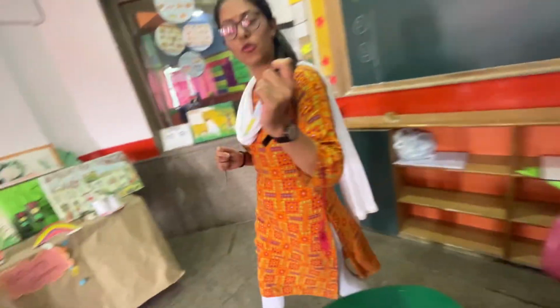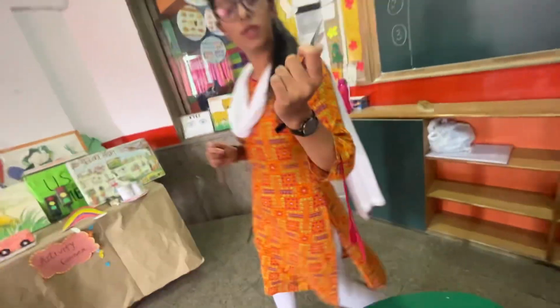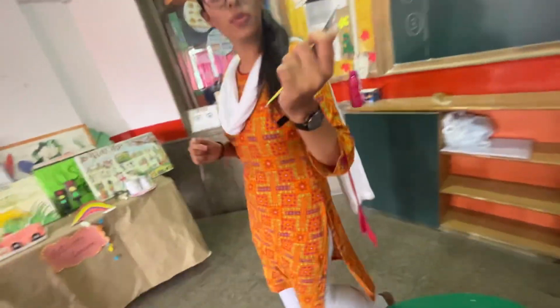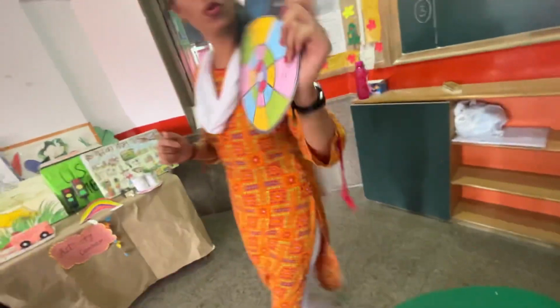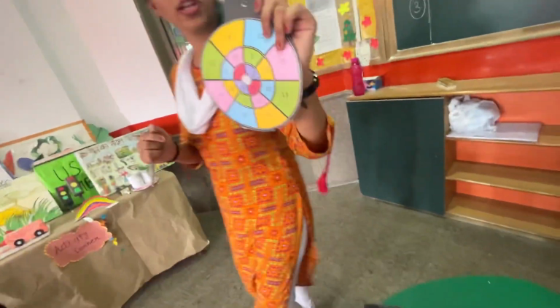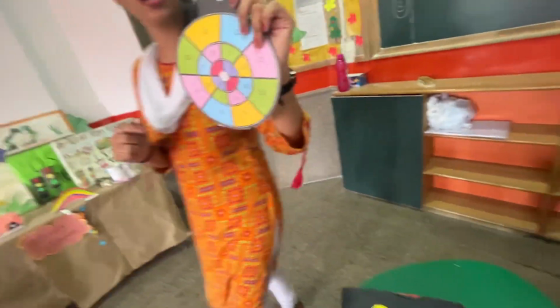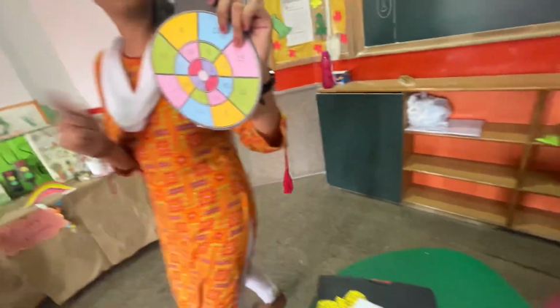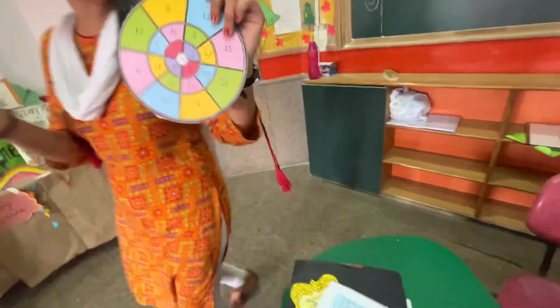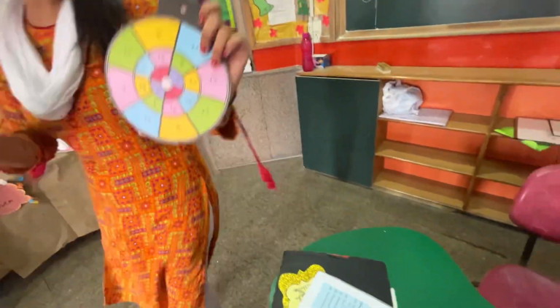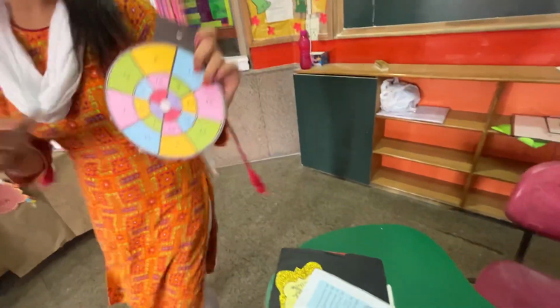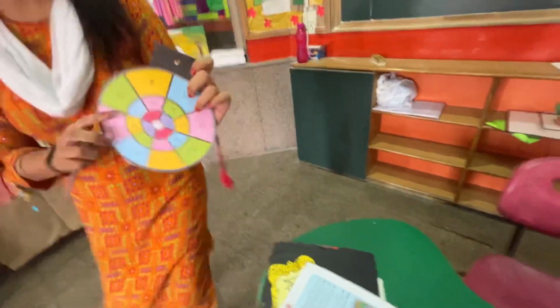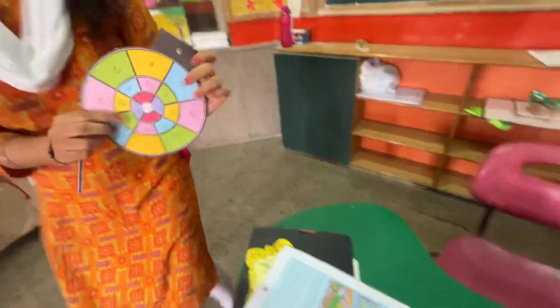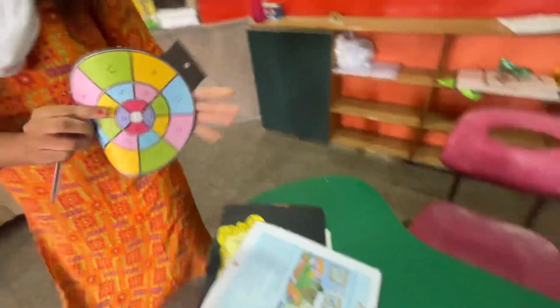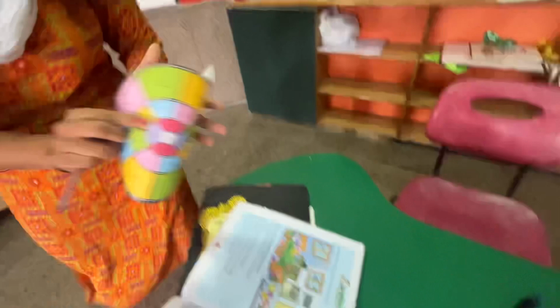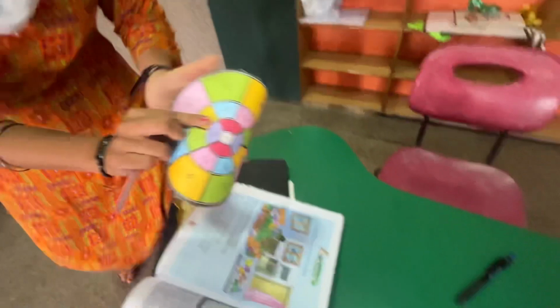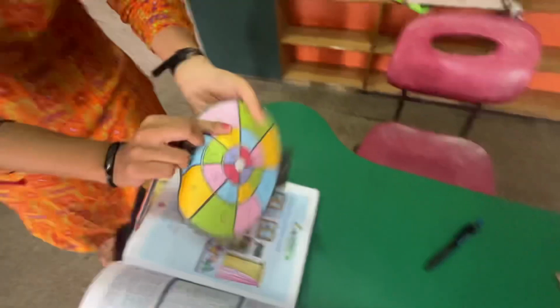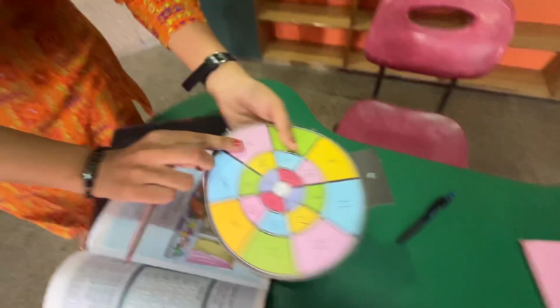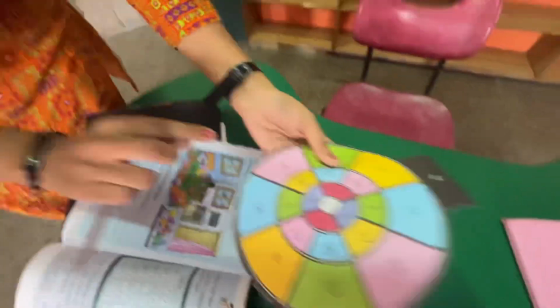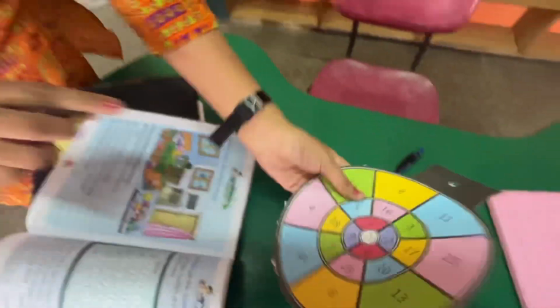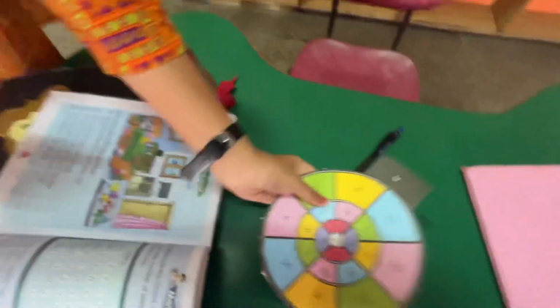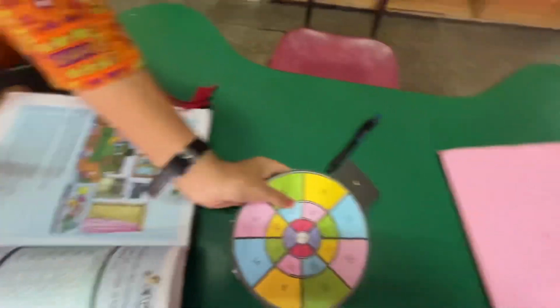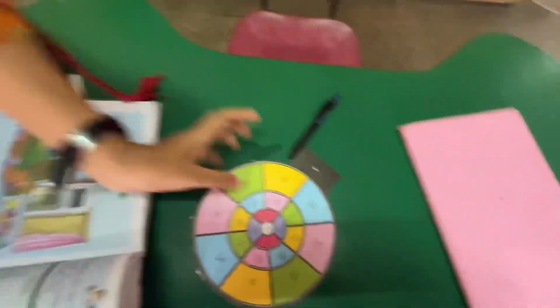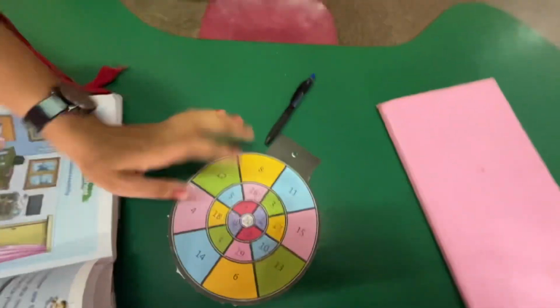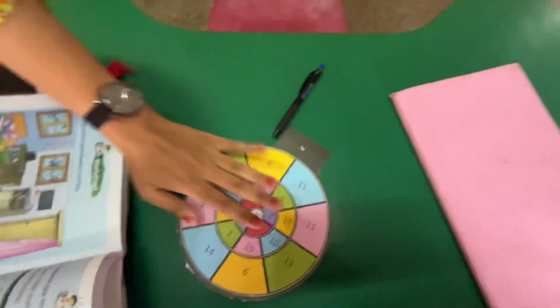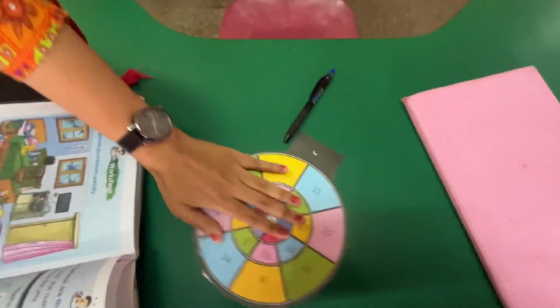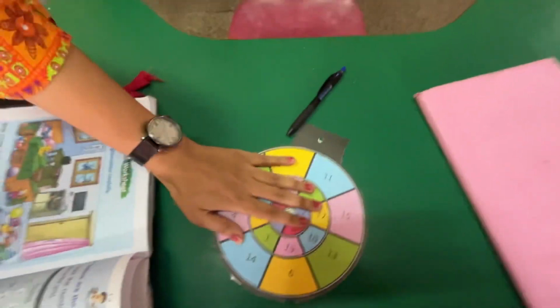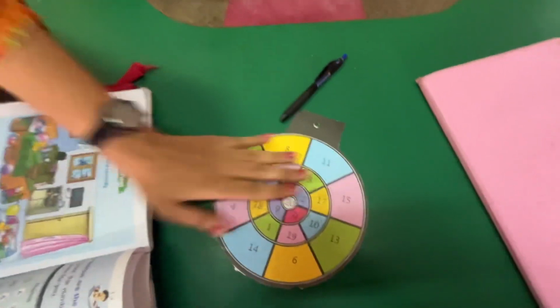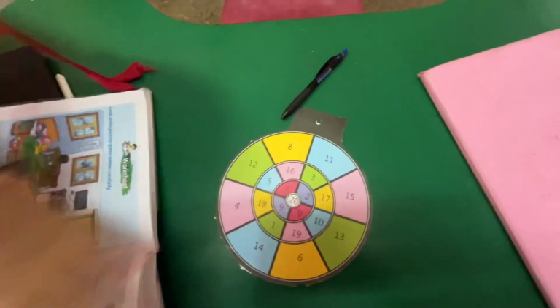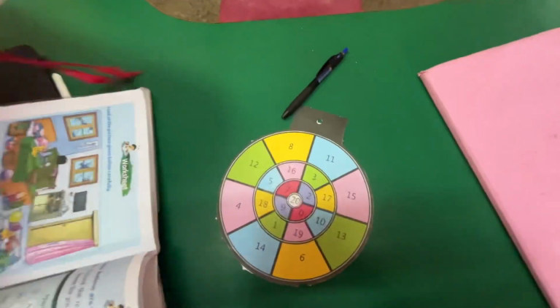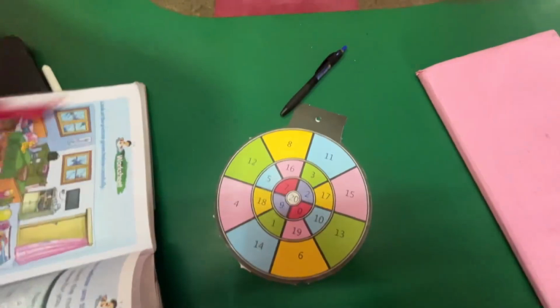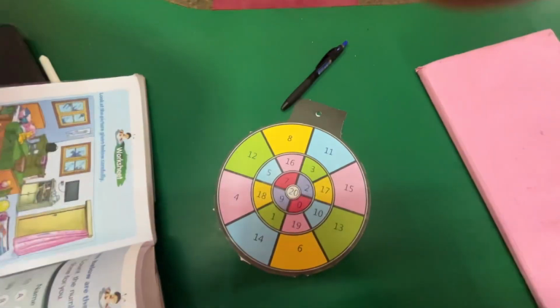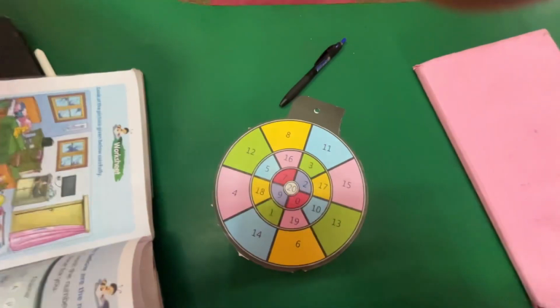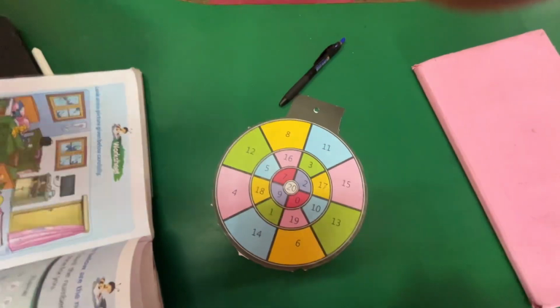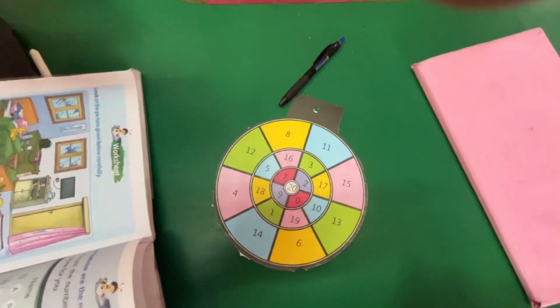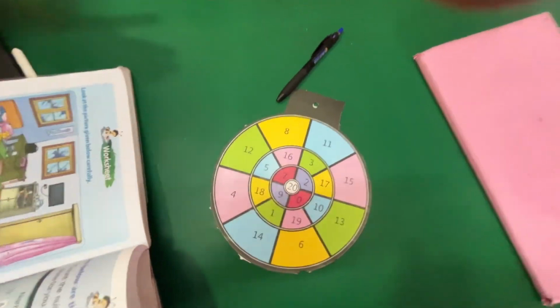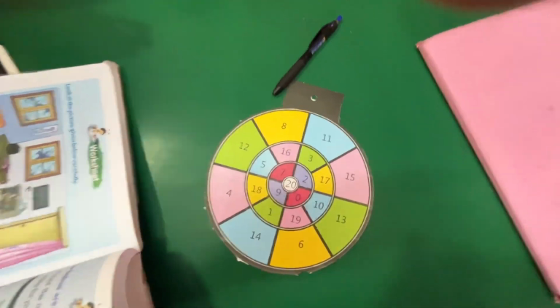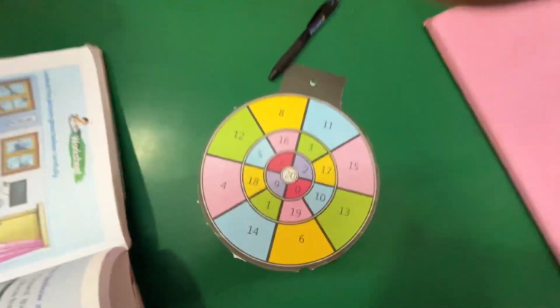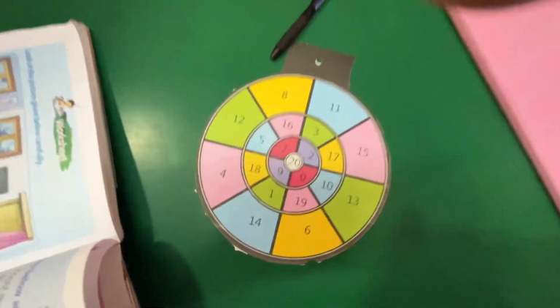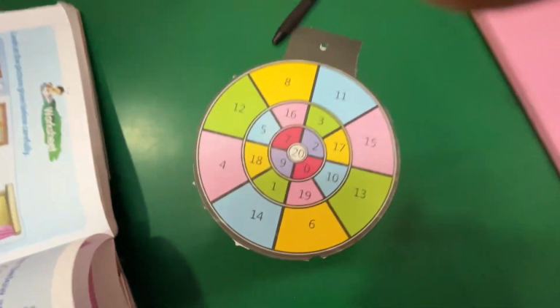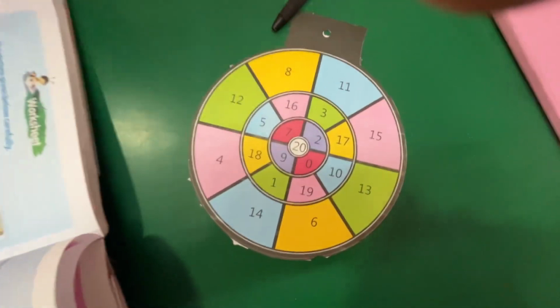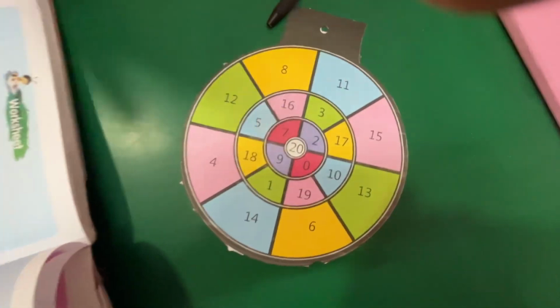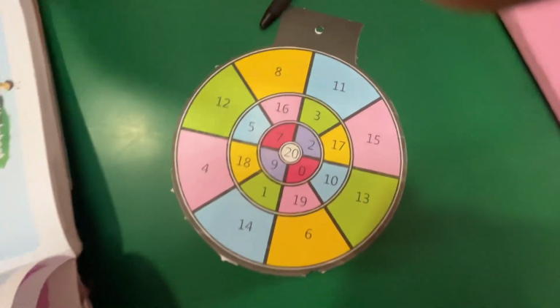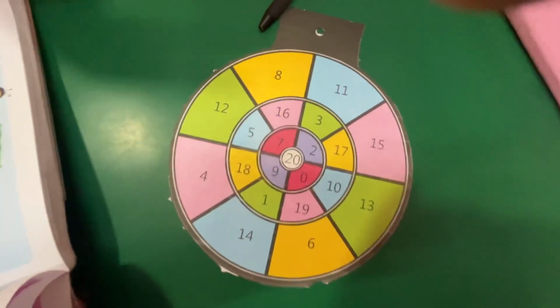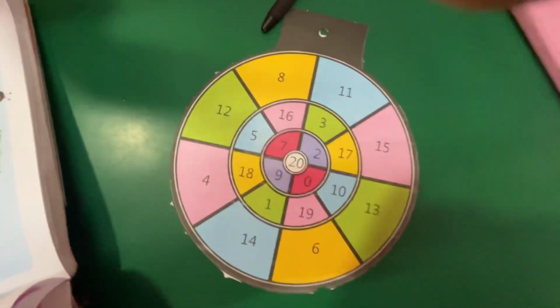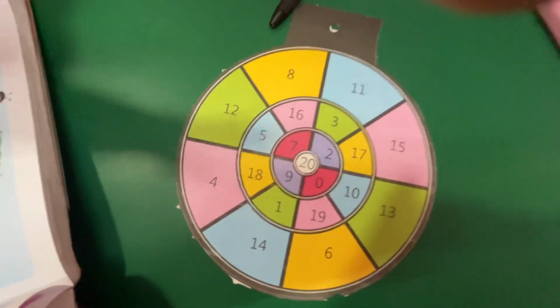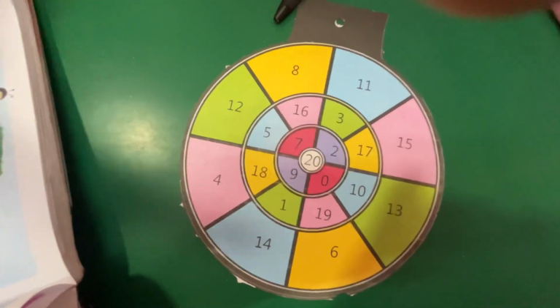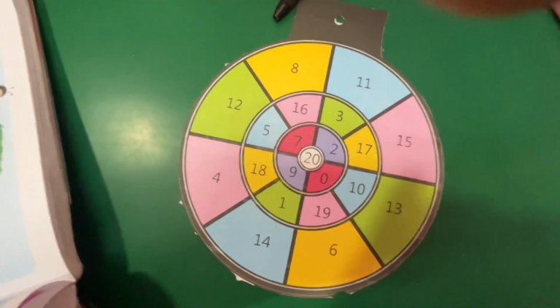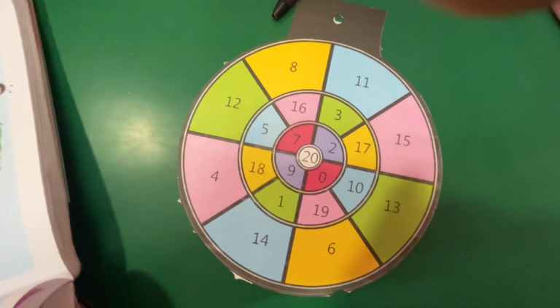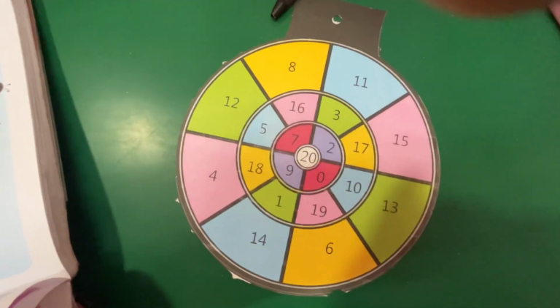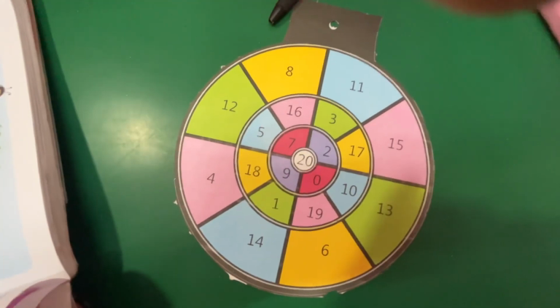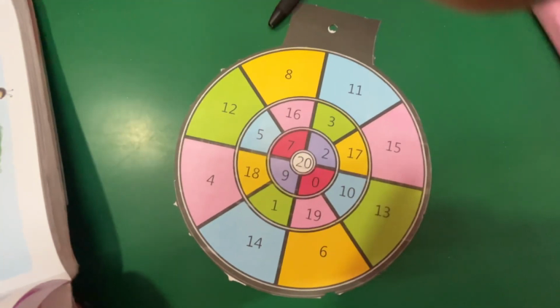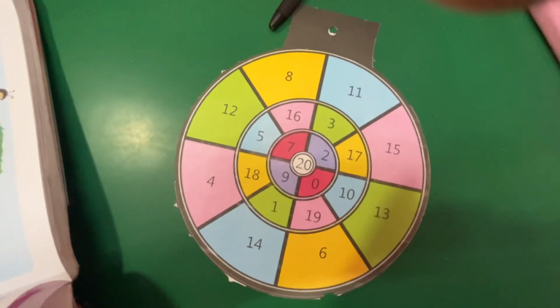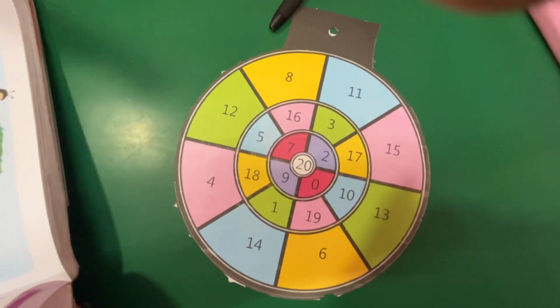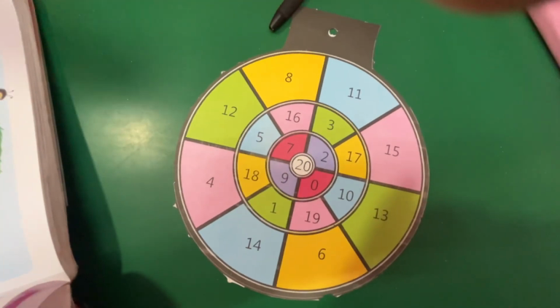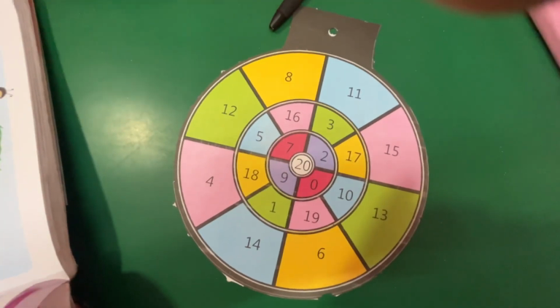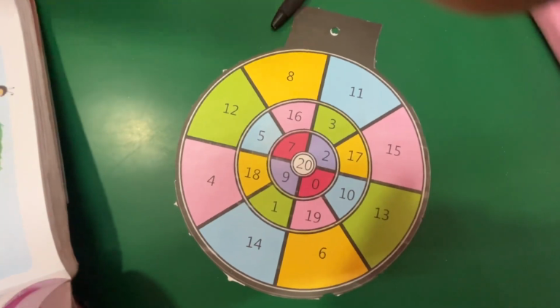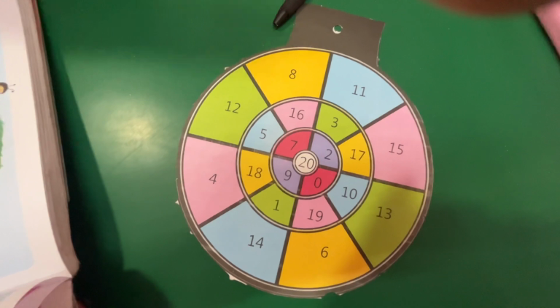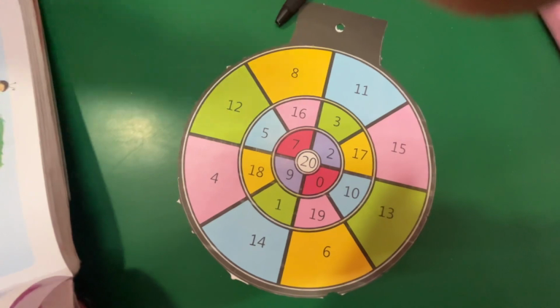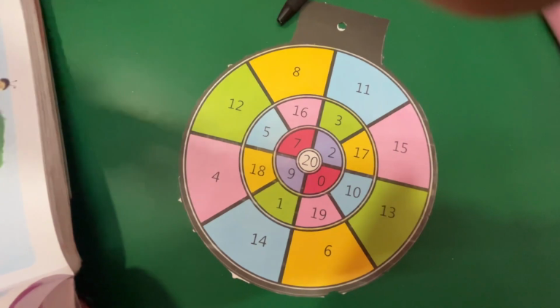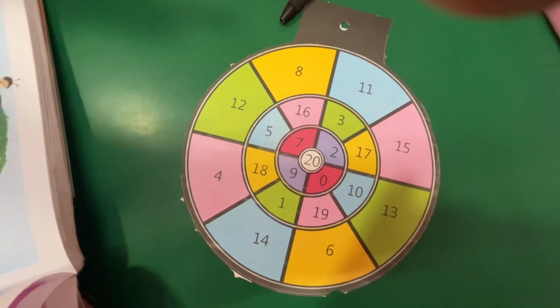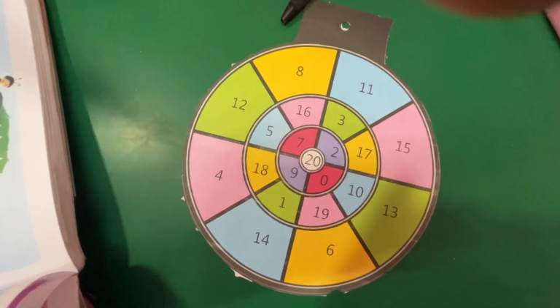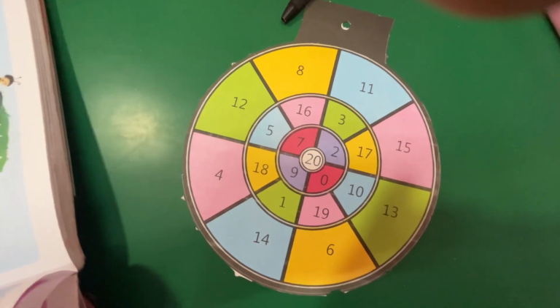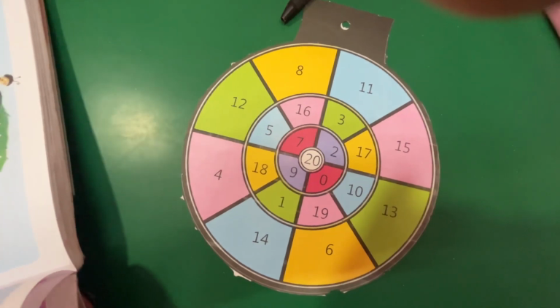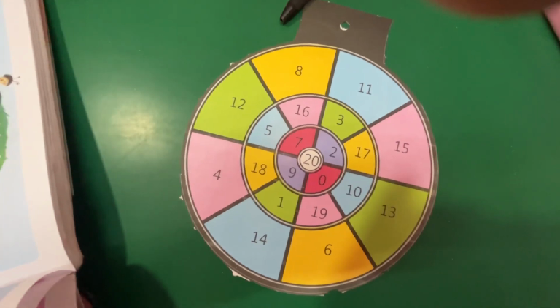It's a dart game, and one by one a student will come and choose three numbers, and they are going to add them.